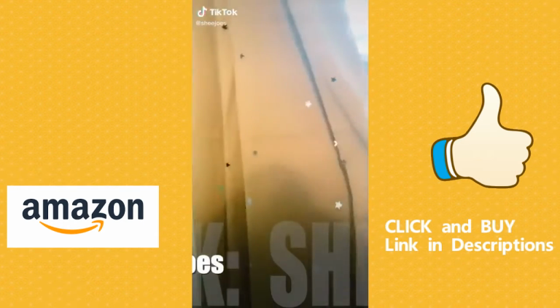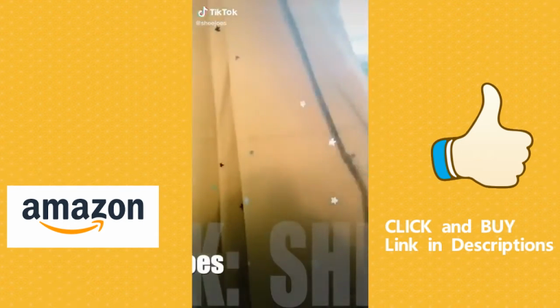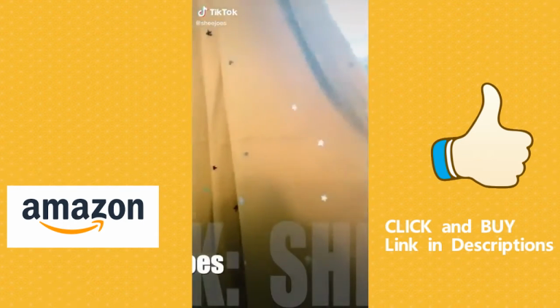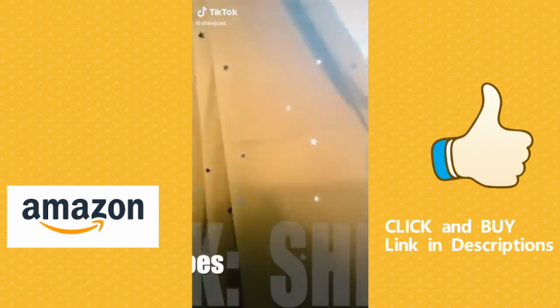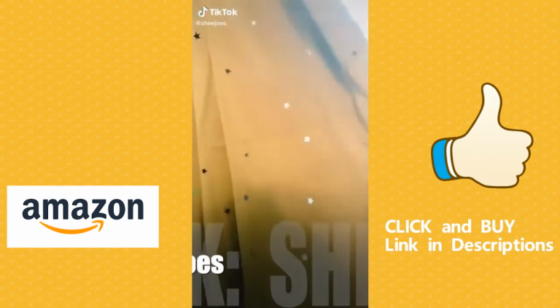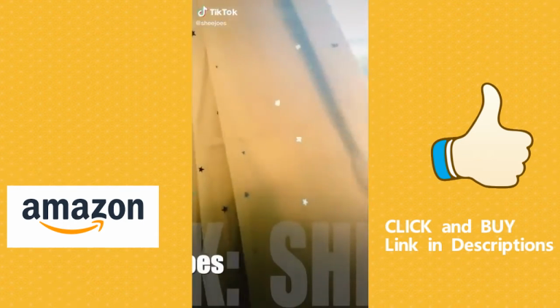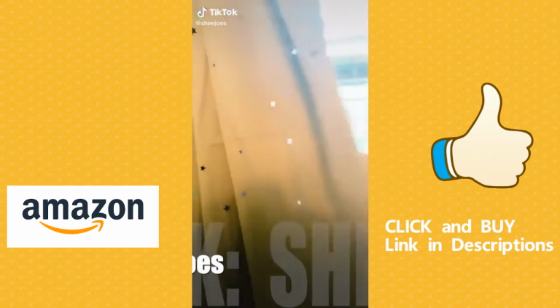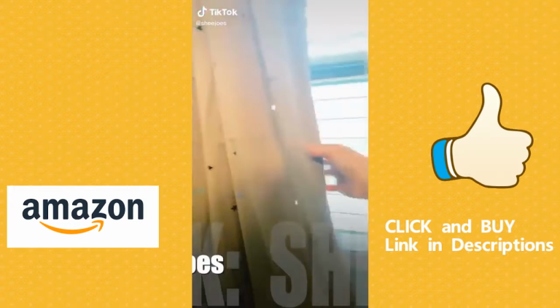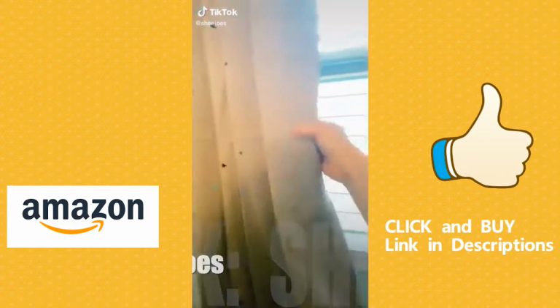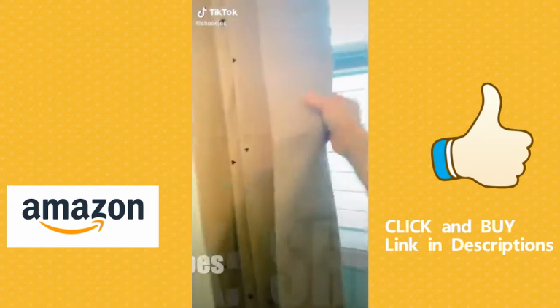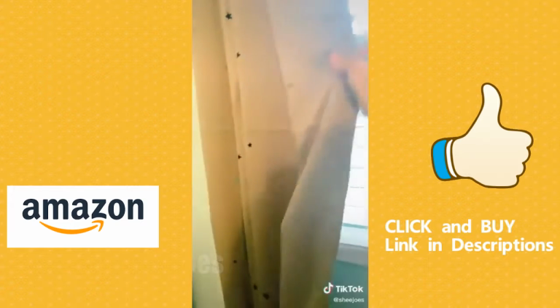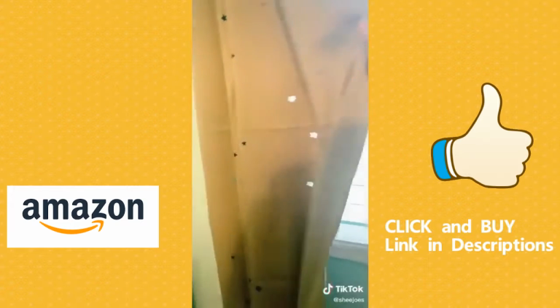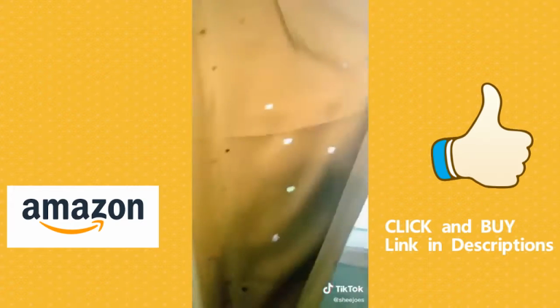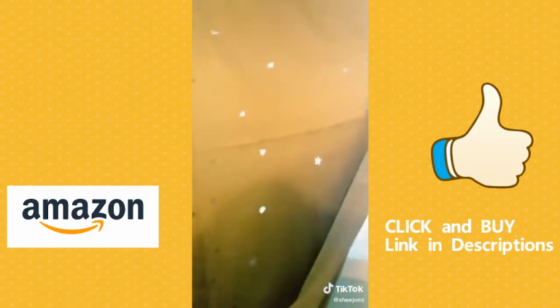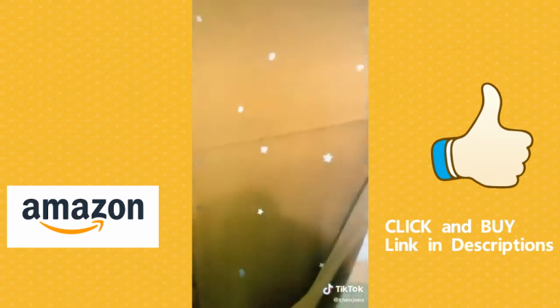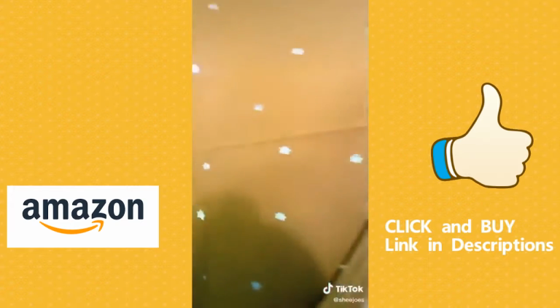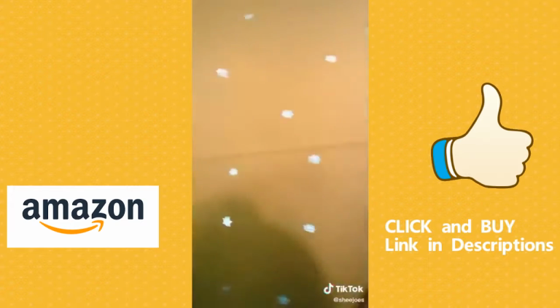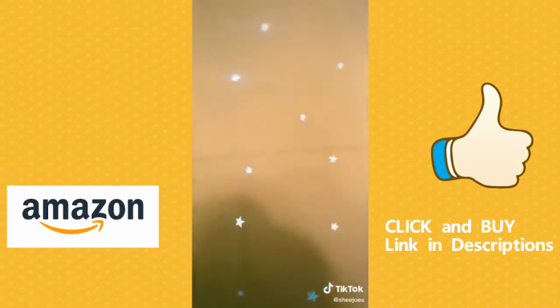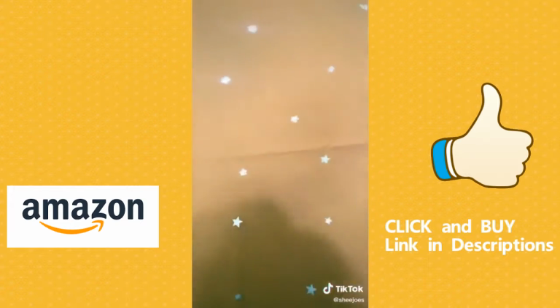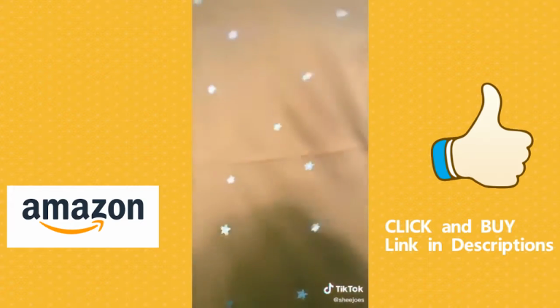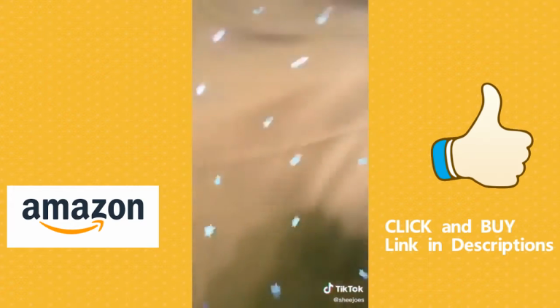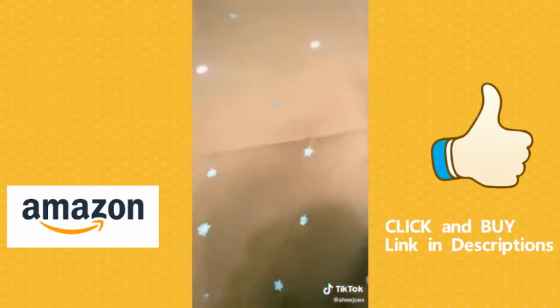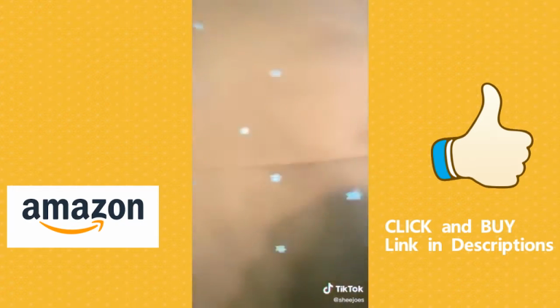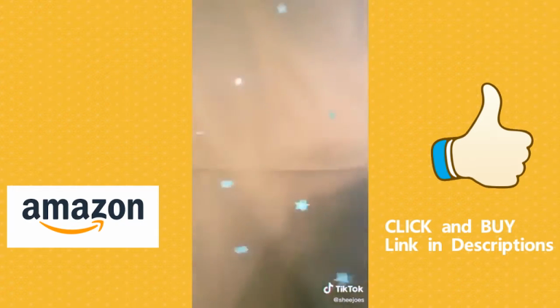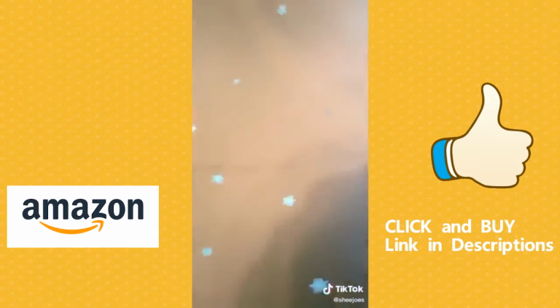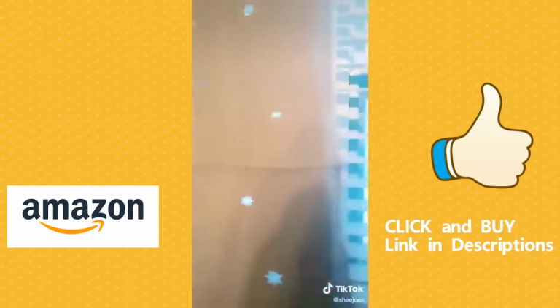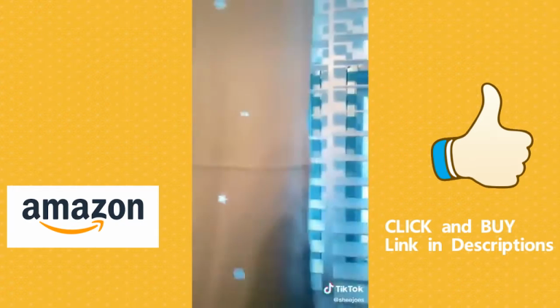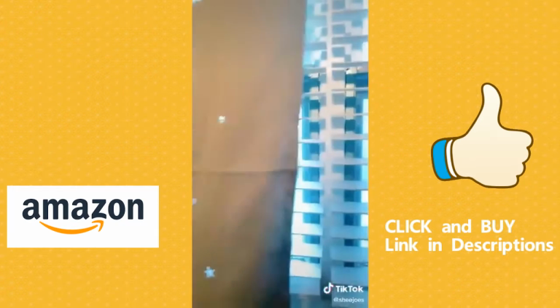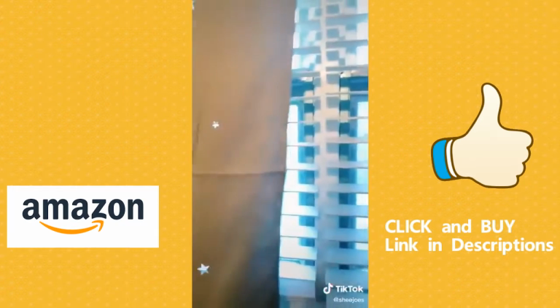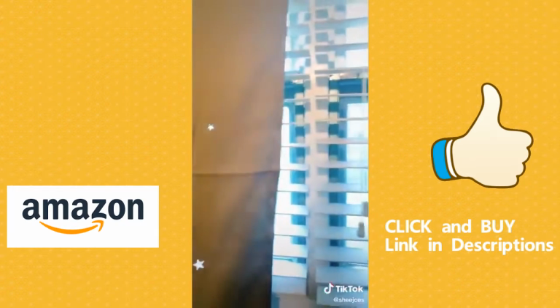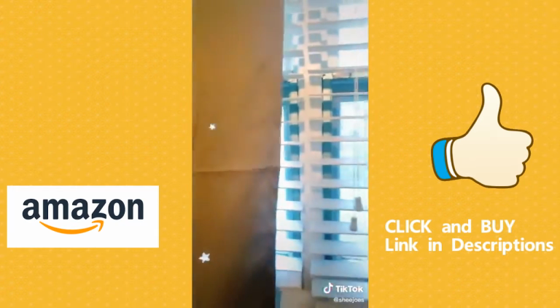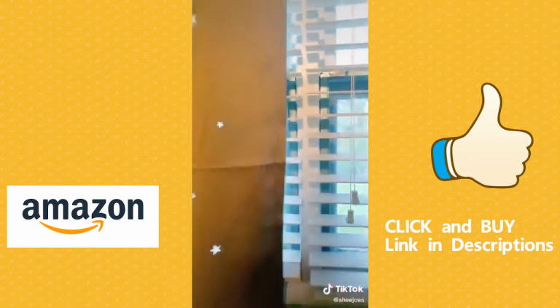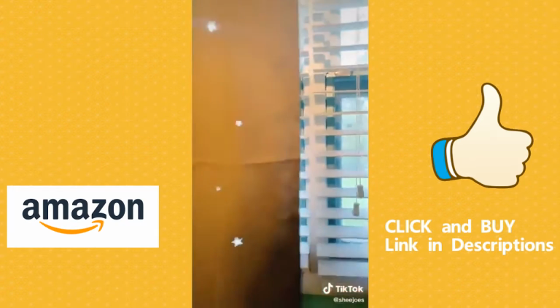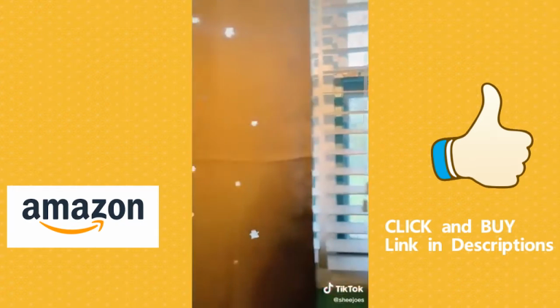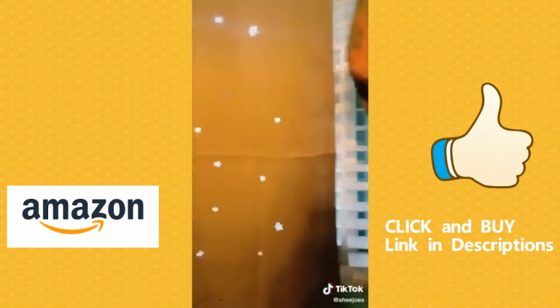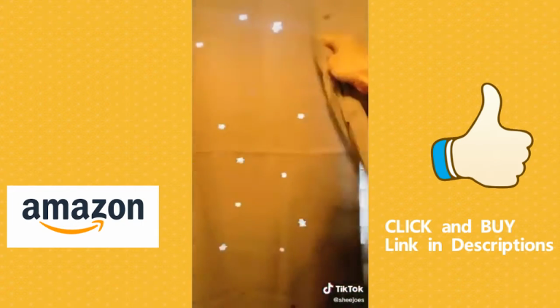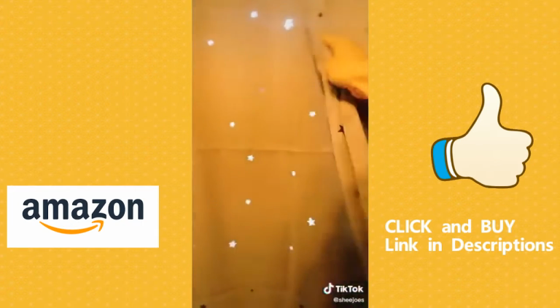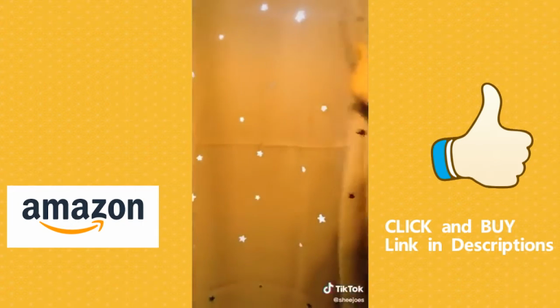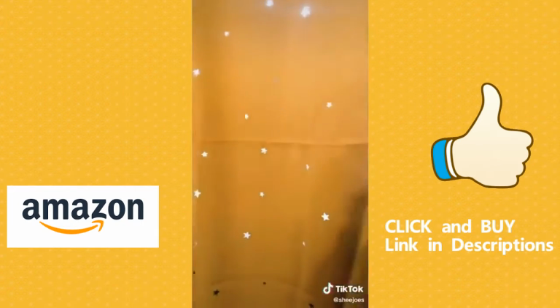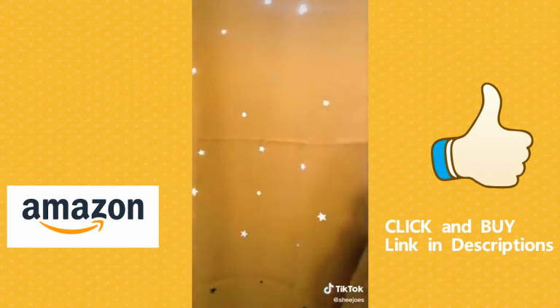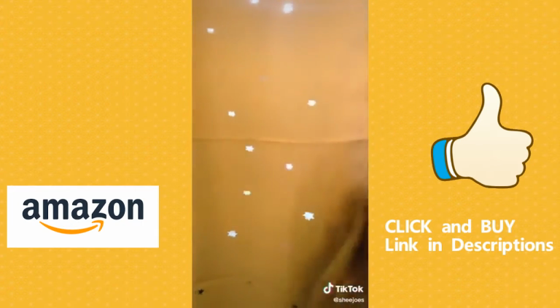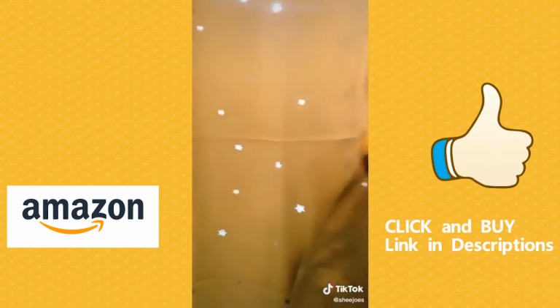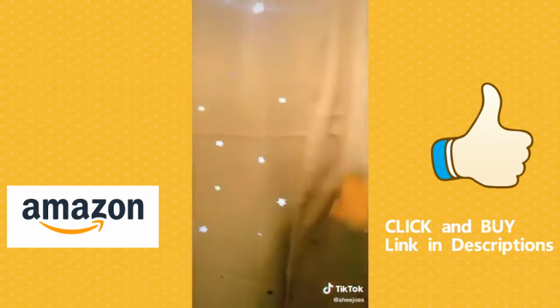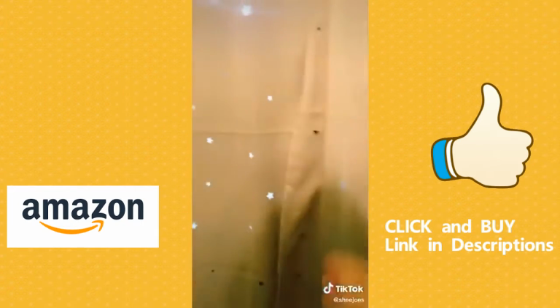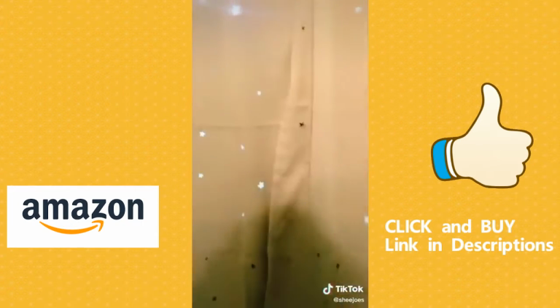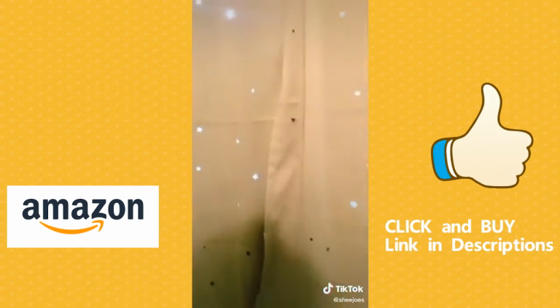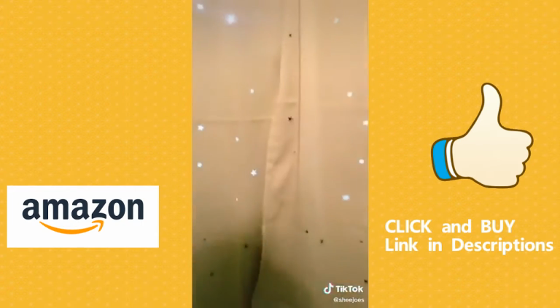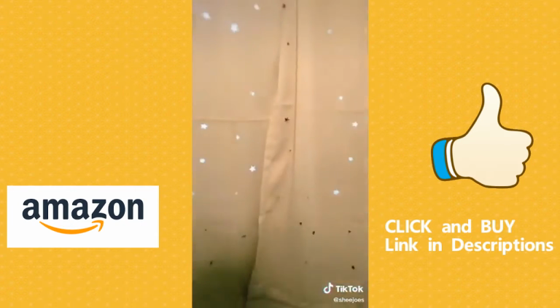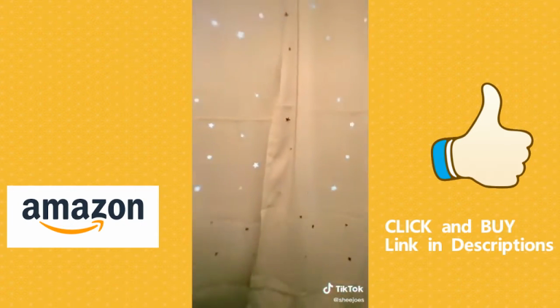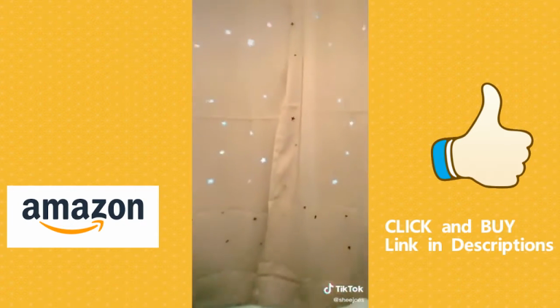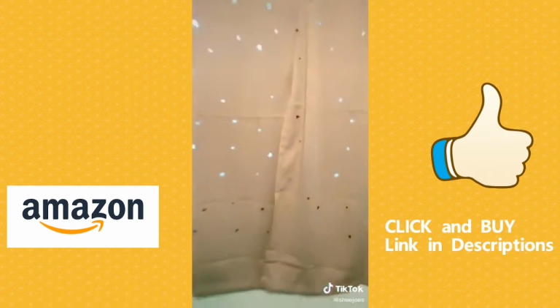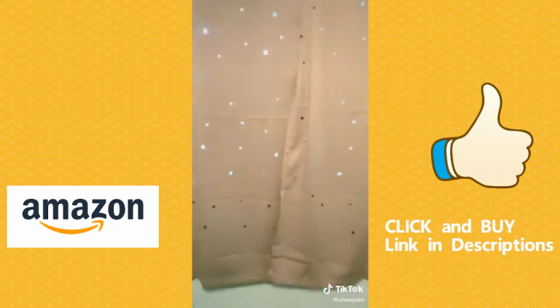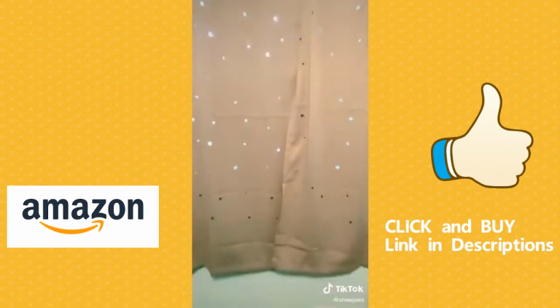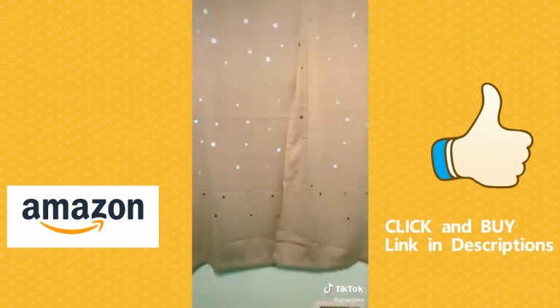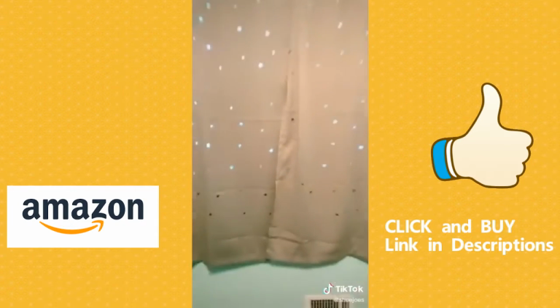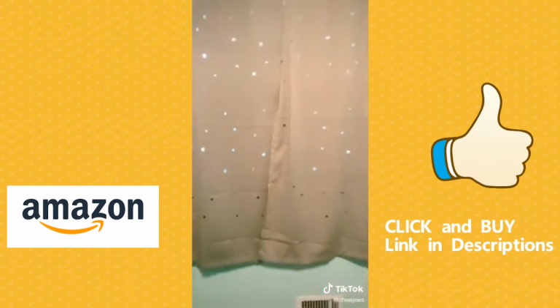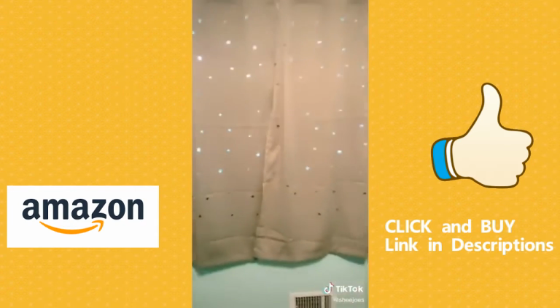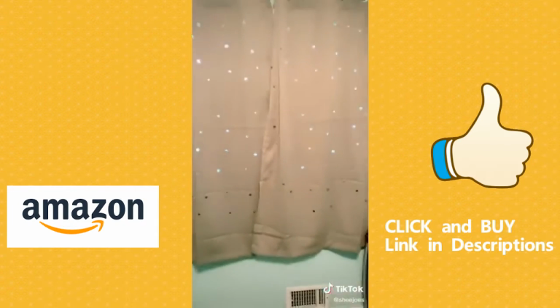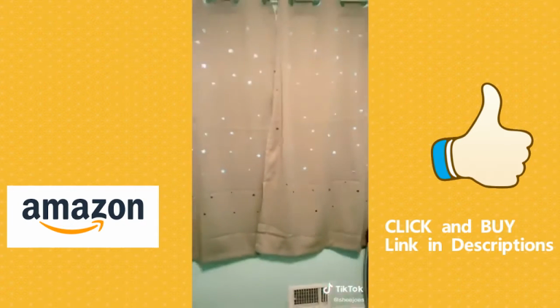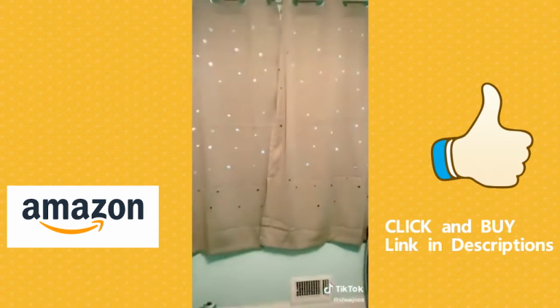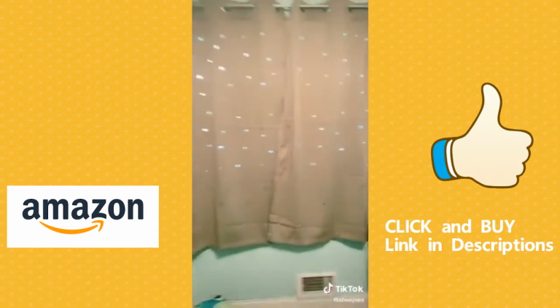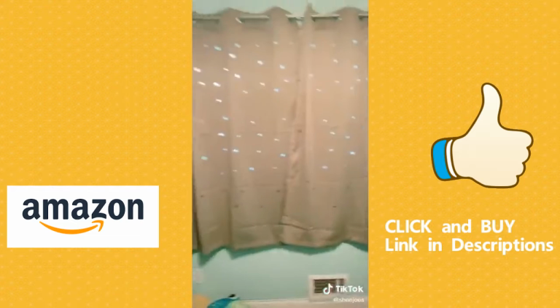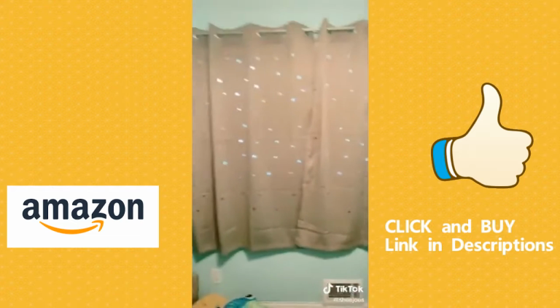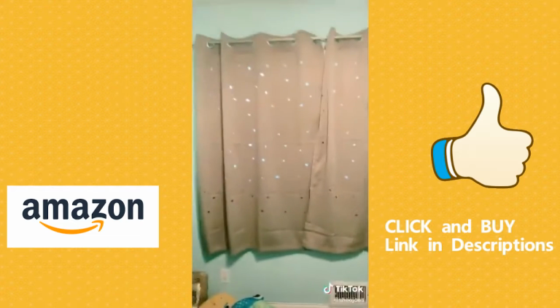I wanted to buy blackout curtains for my son's room. I went on Amazon and found these curtains. They have stars punched out, so watch when I turn off the light and how cool this looks.